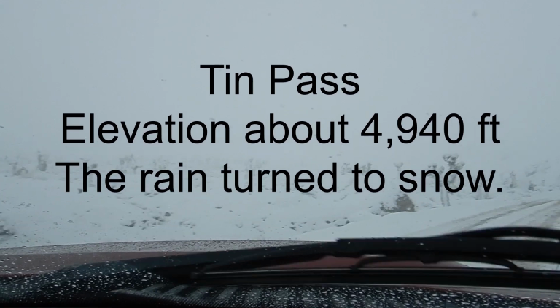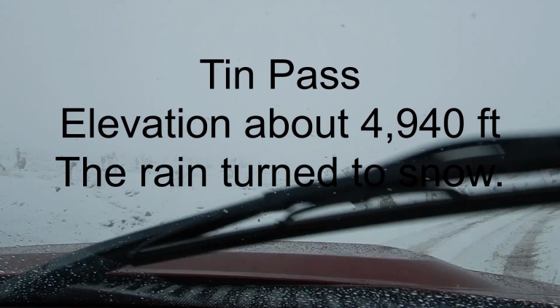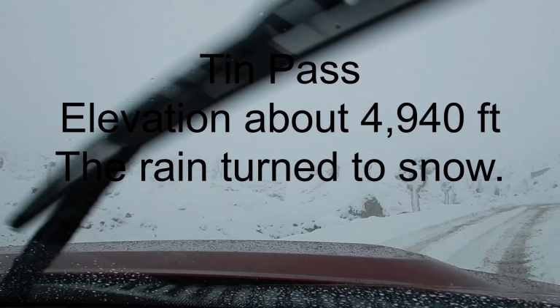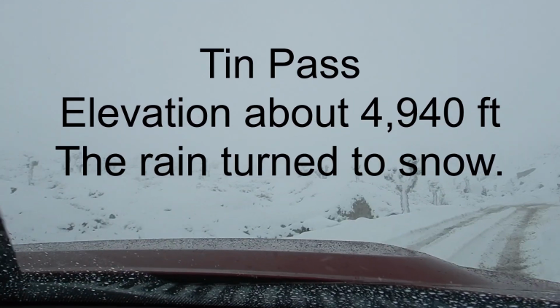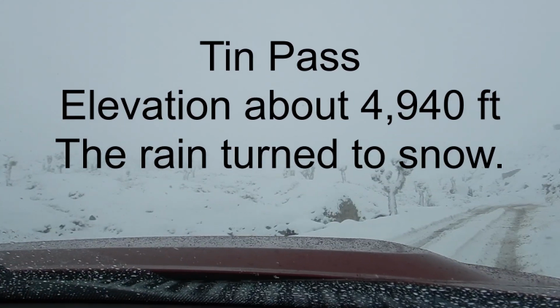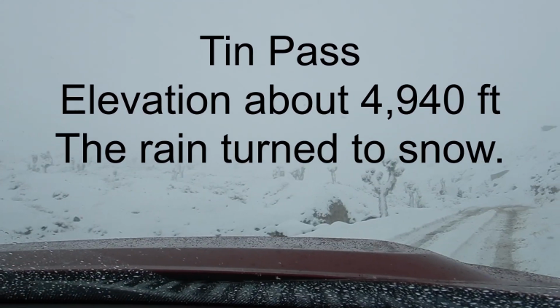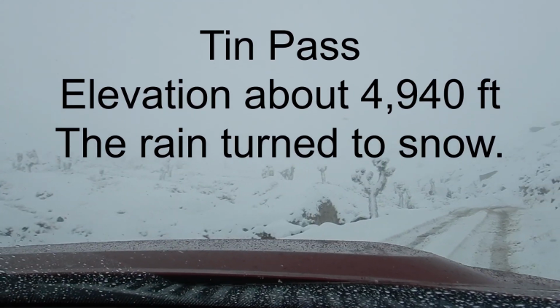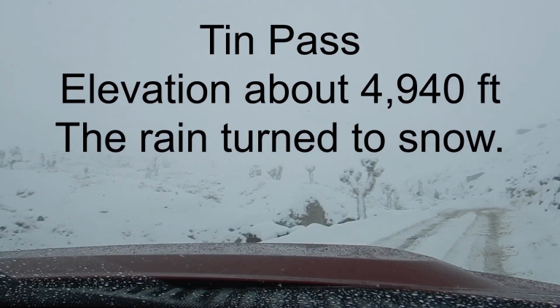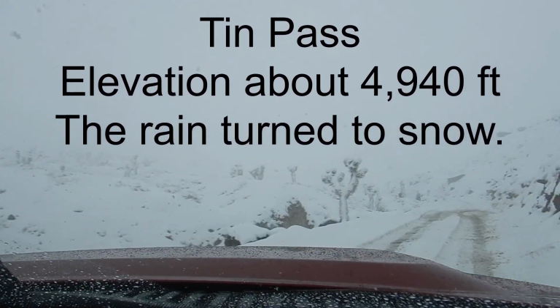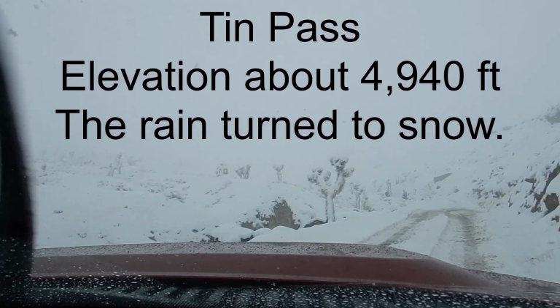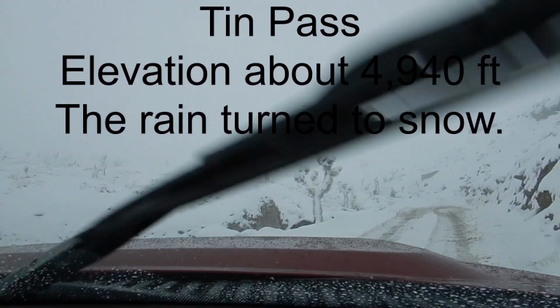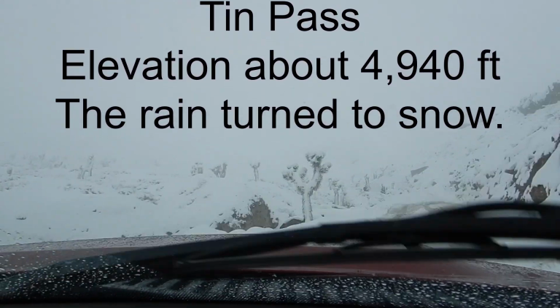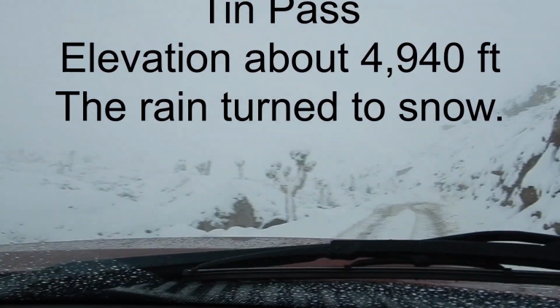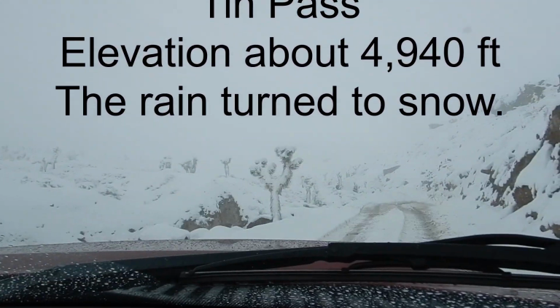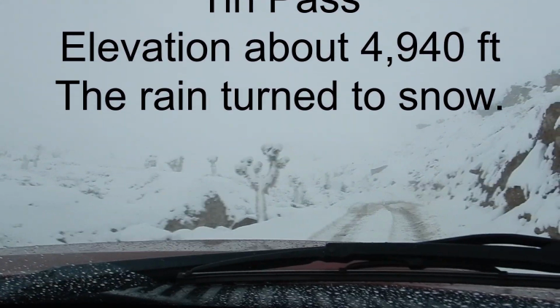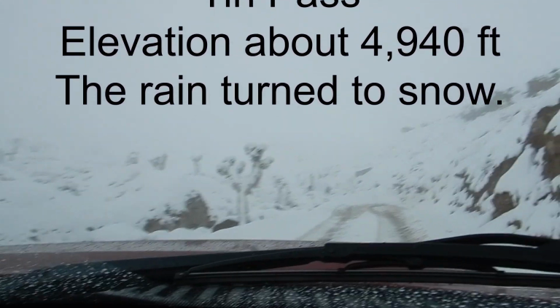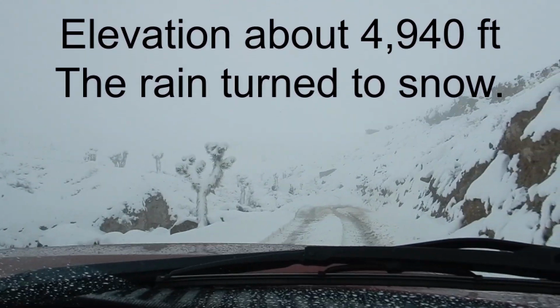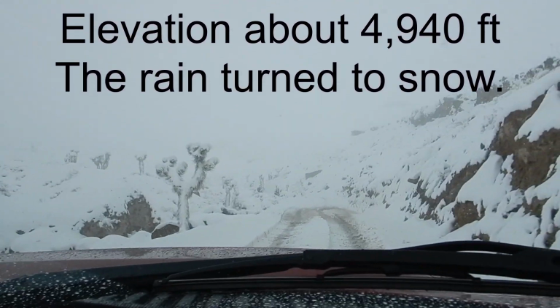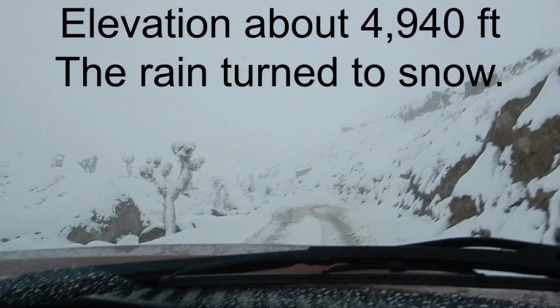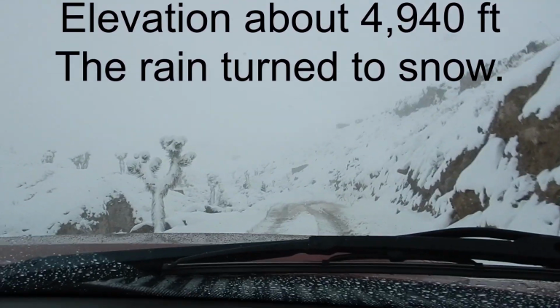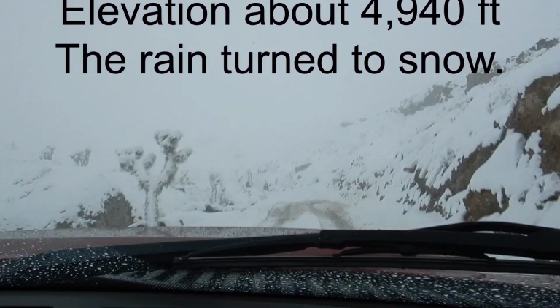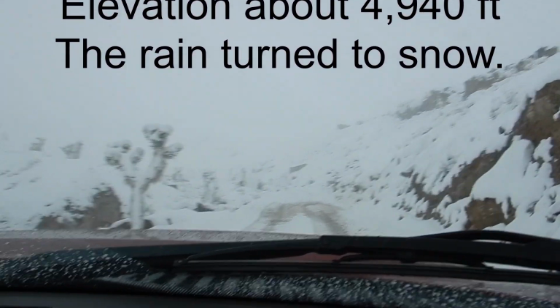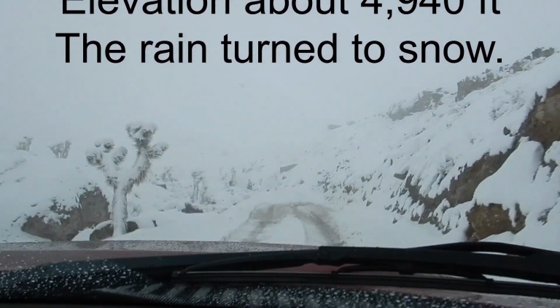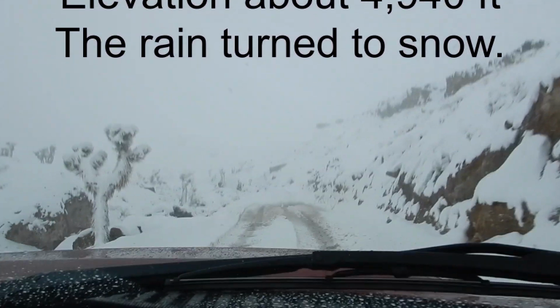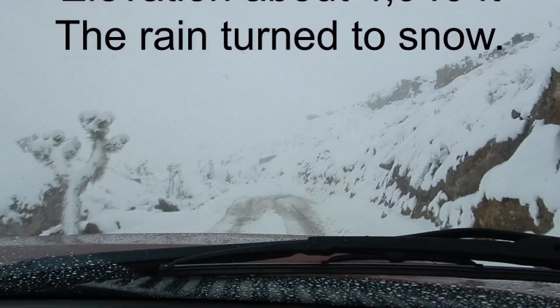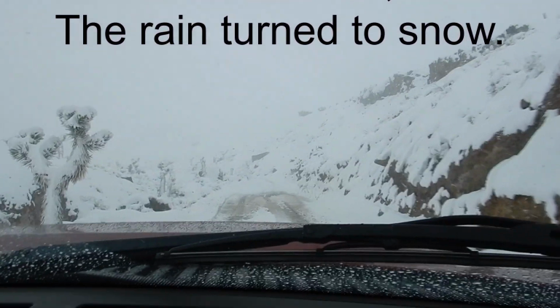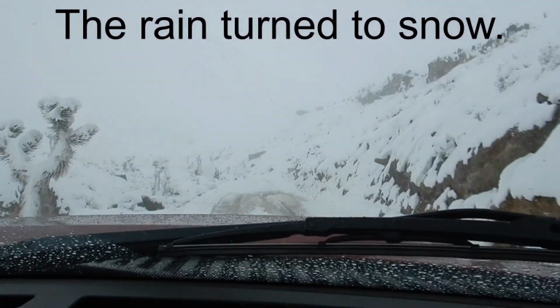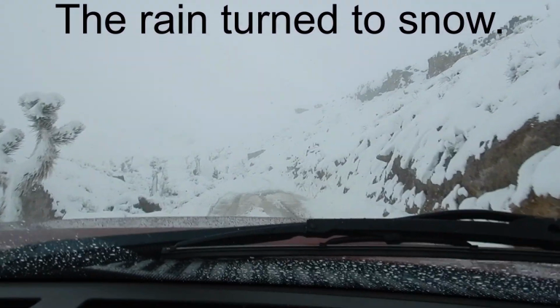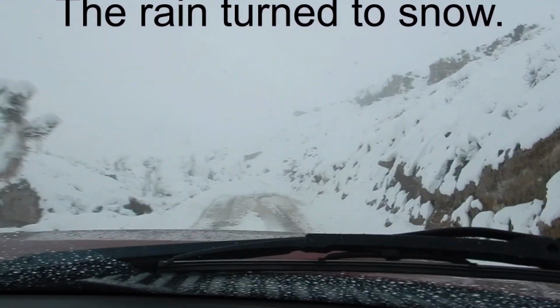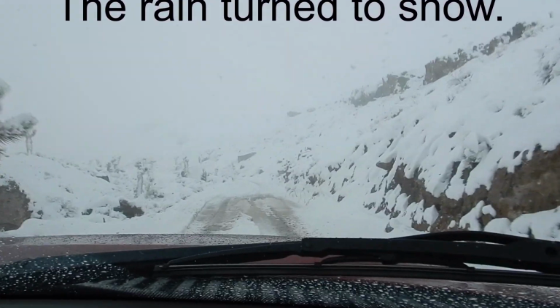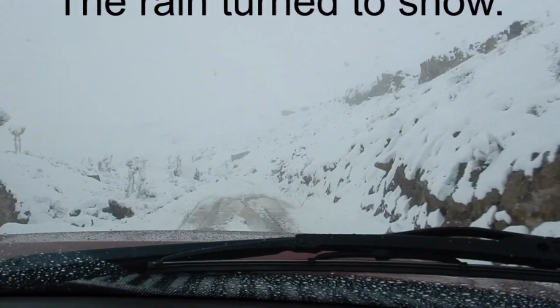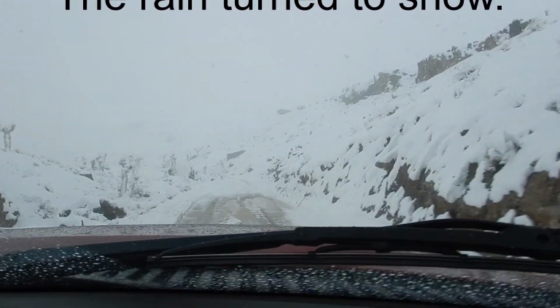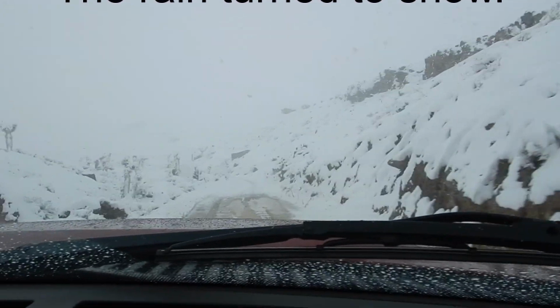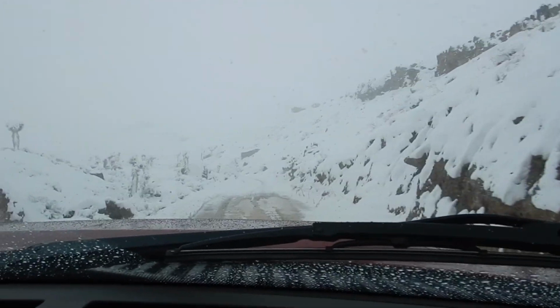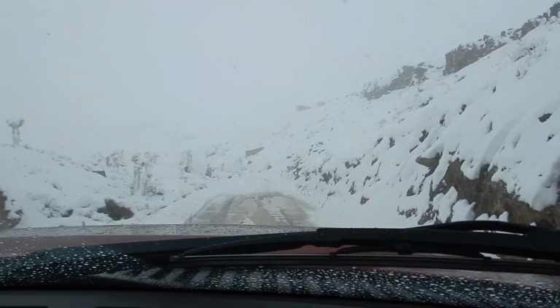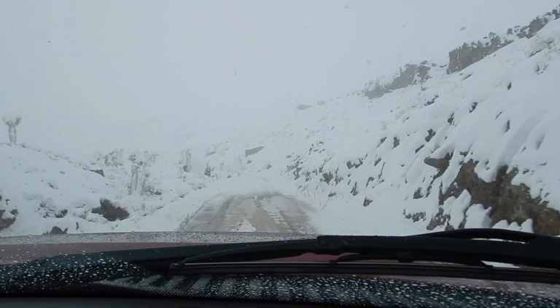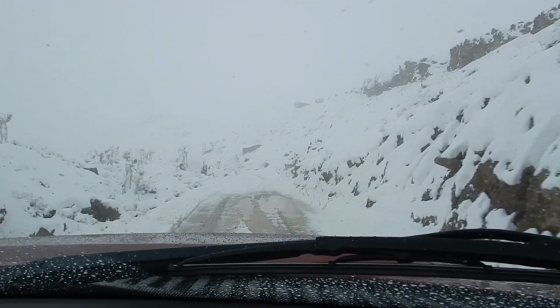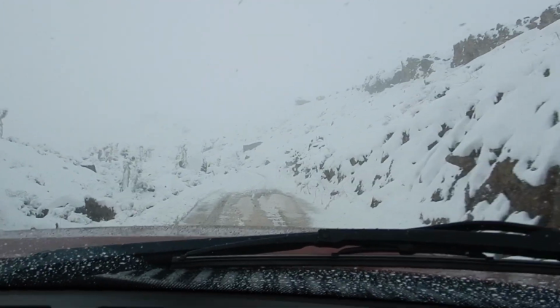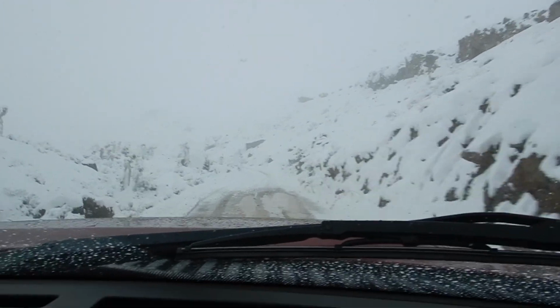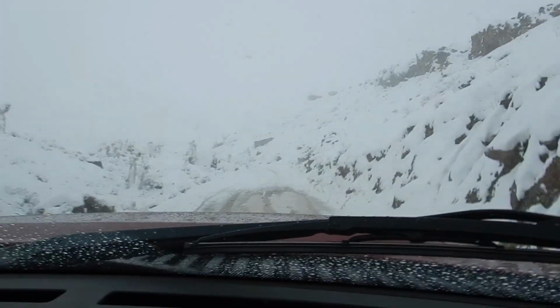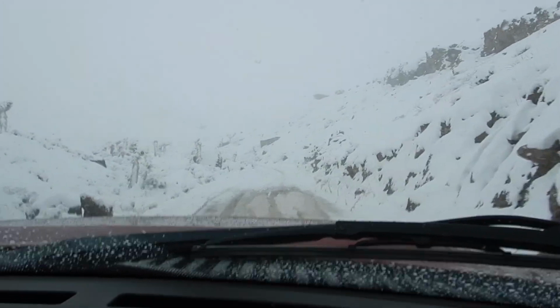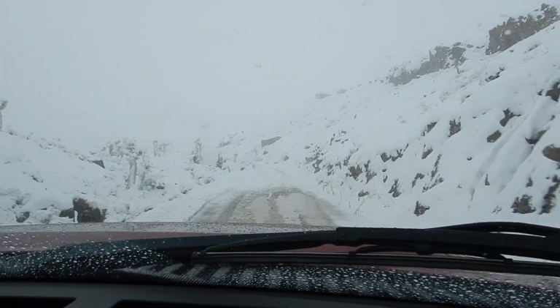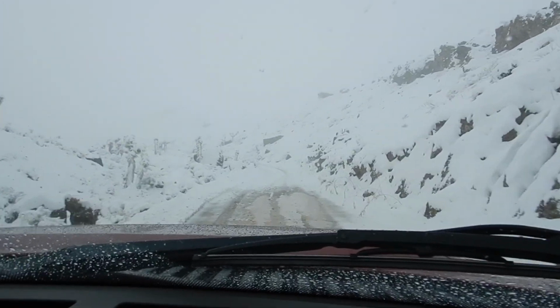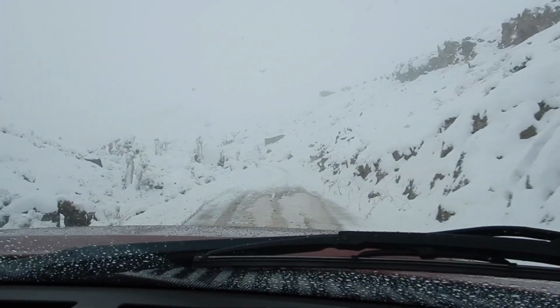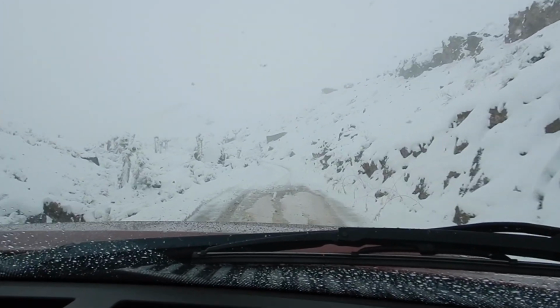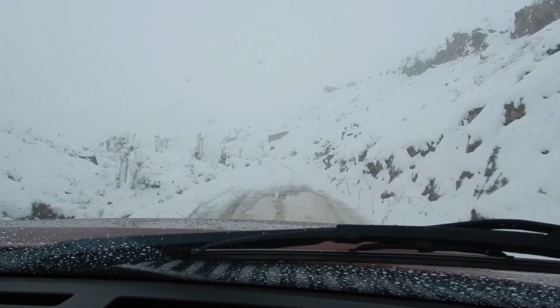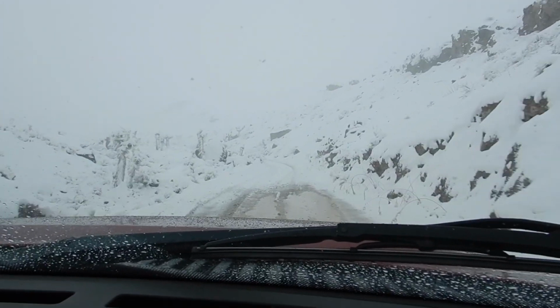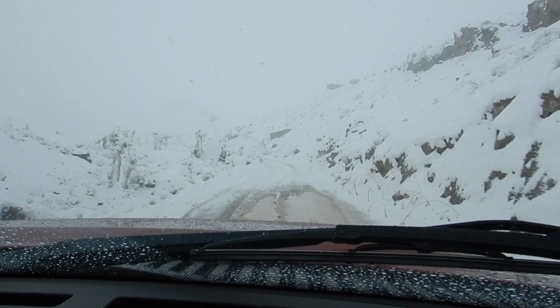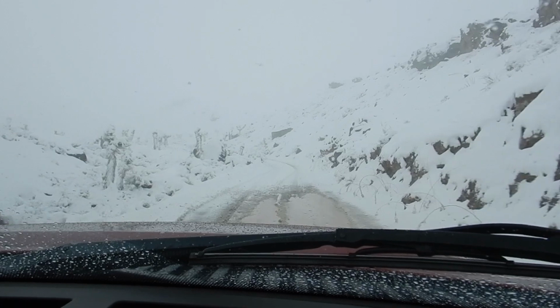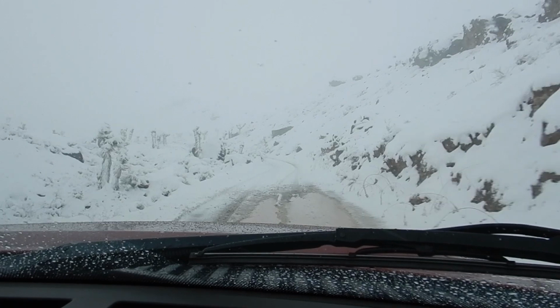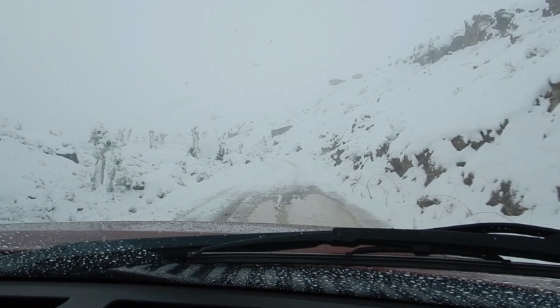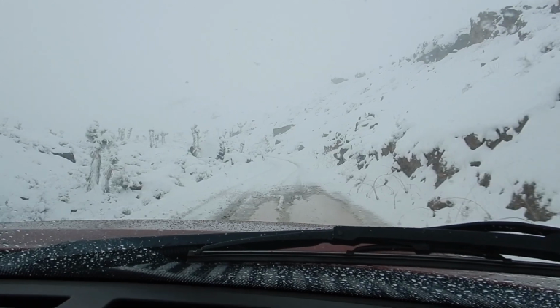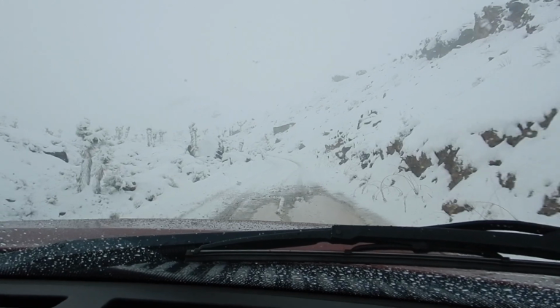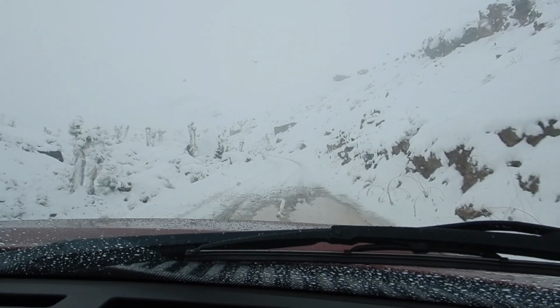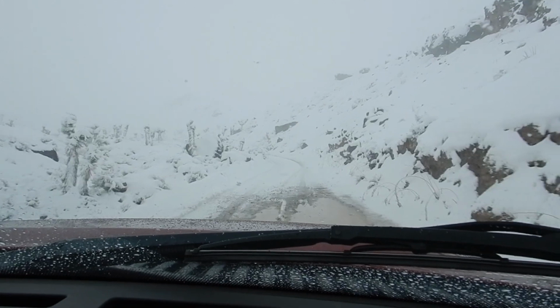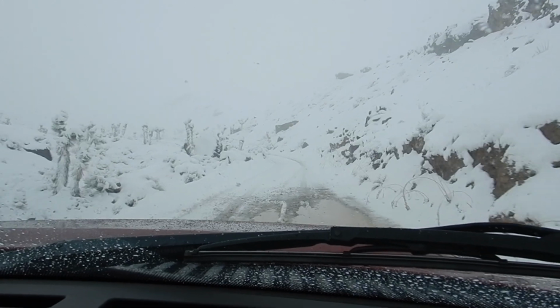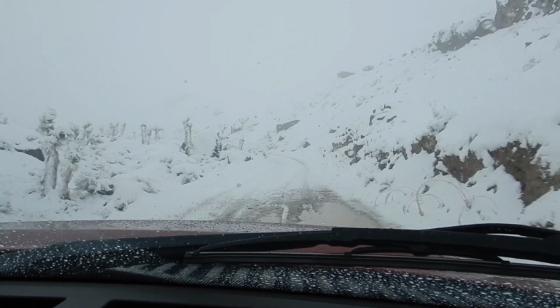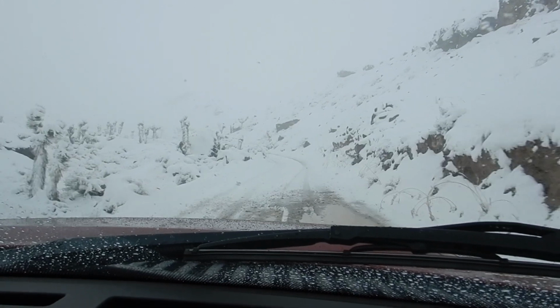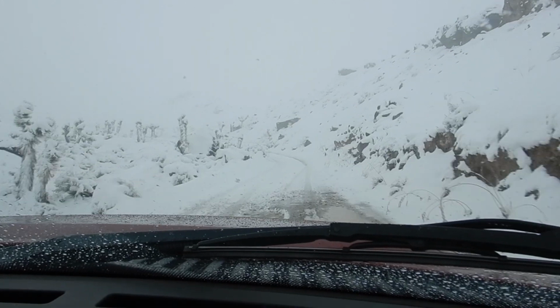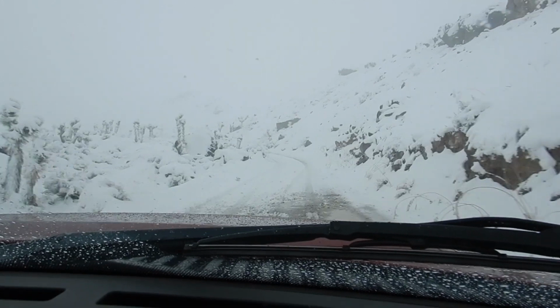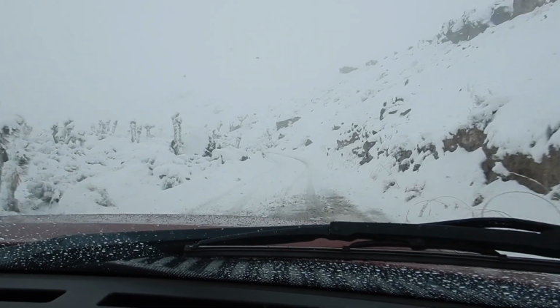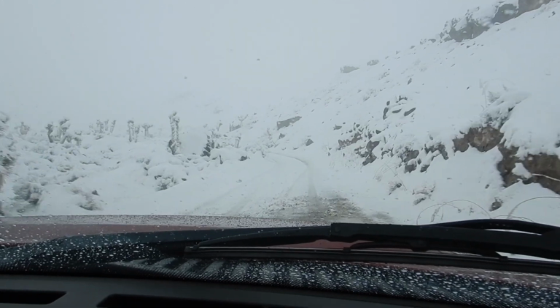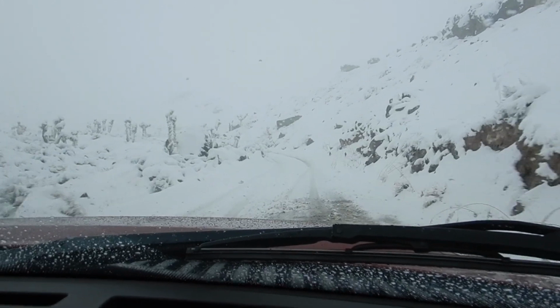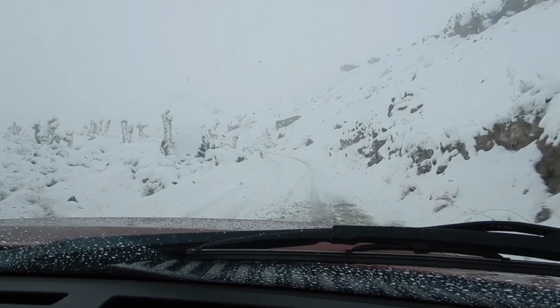Dang, they got a lot of snow. Look at that — they have got a lot of snow.